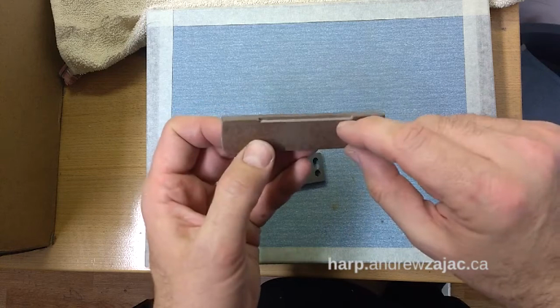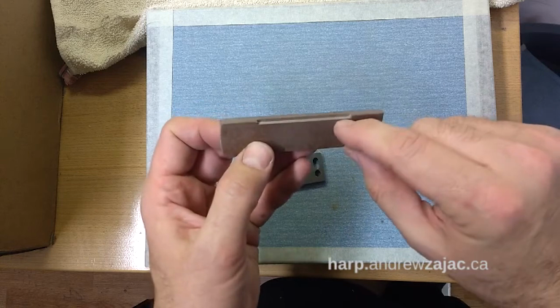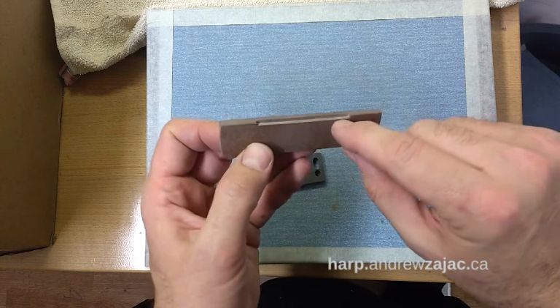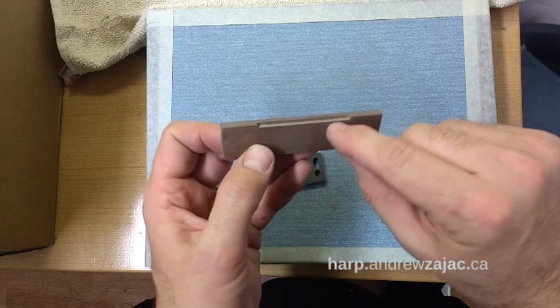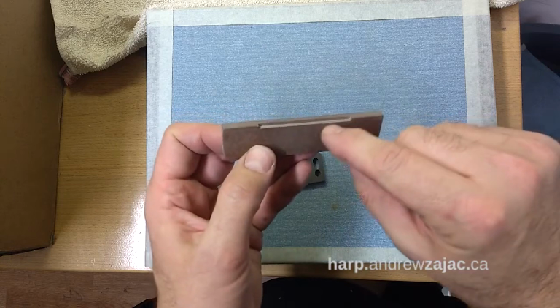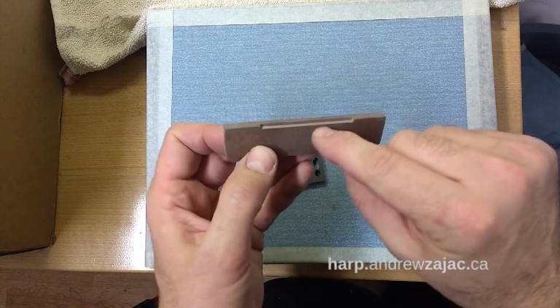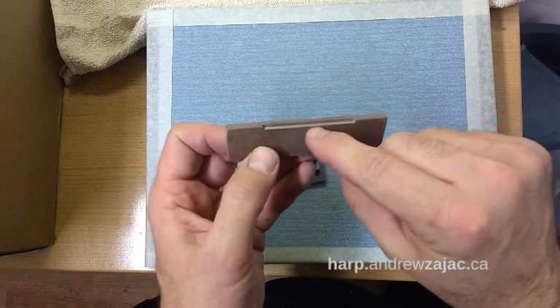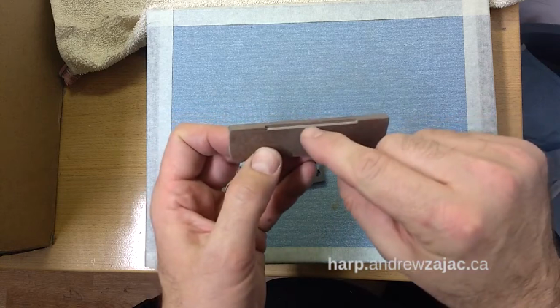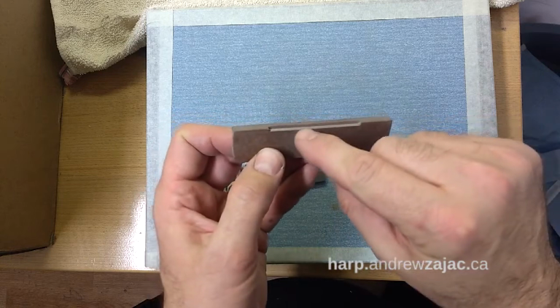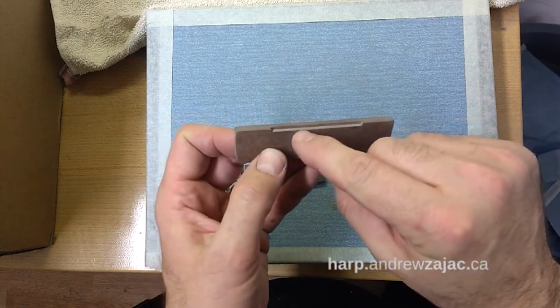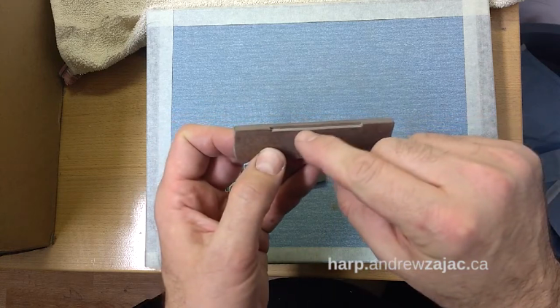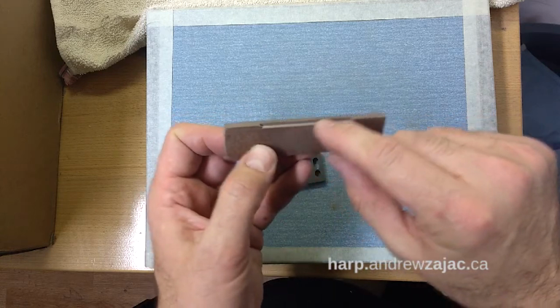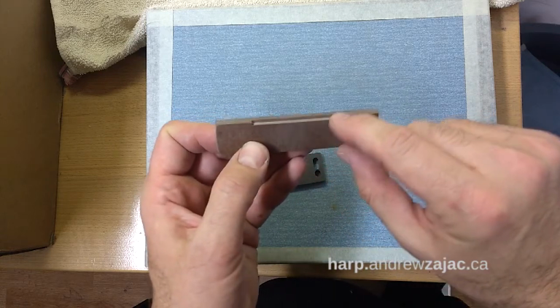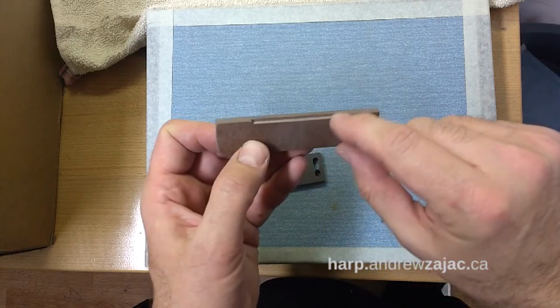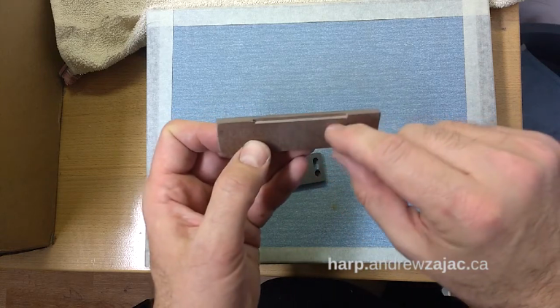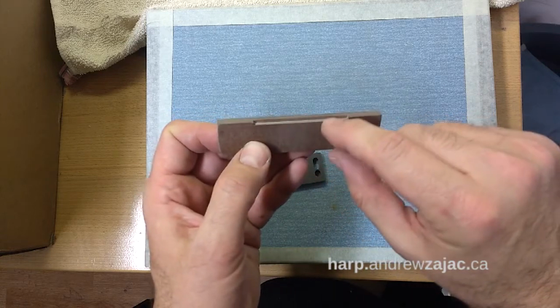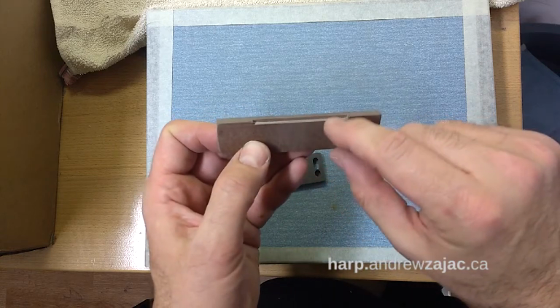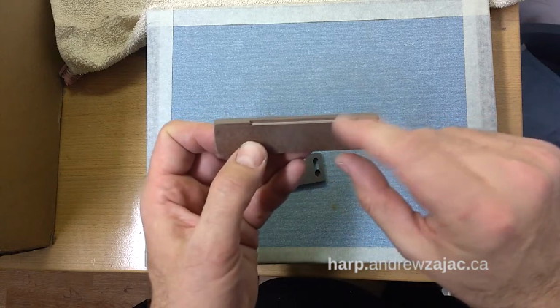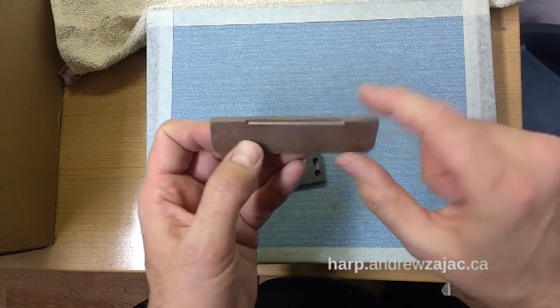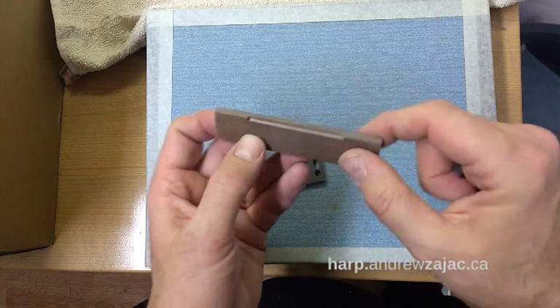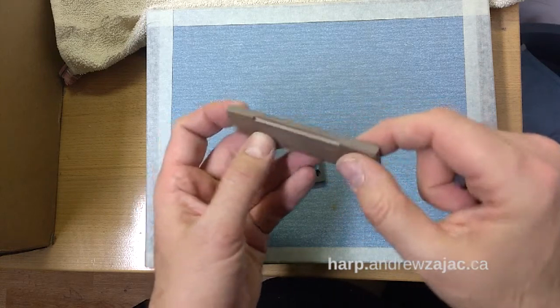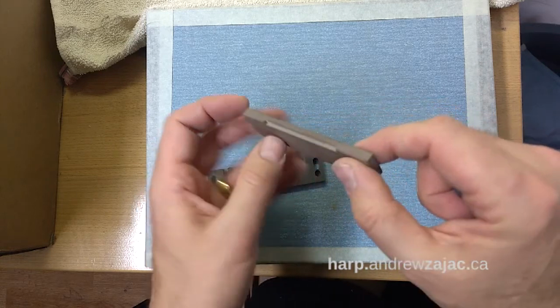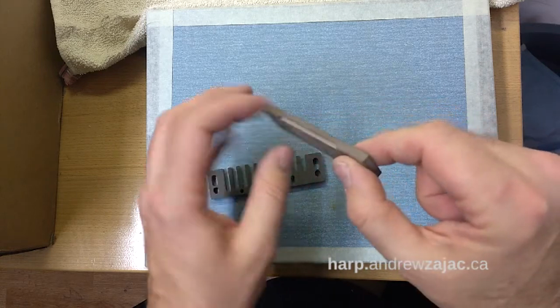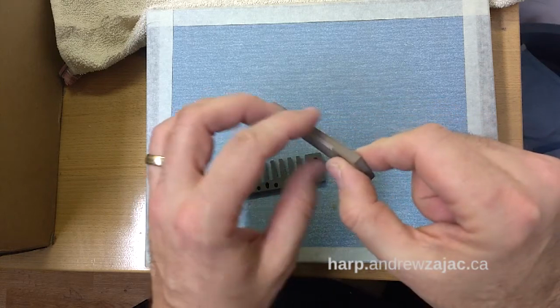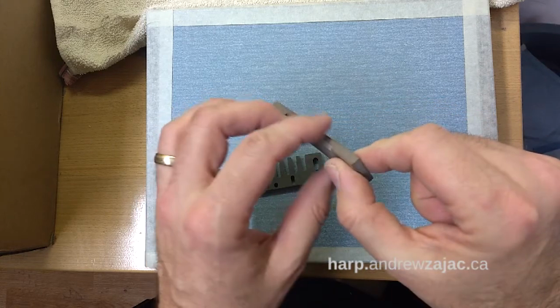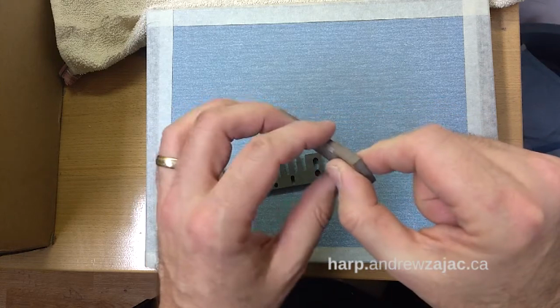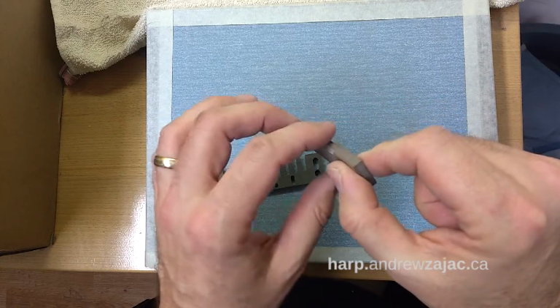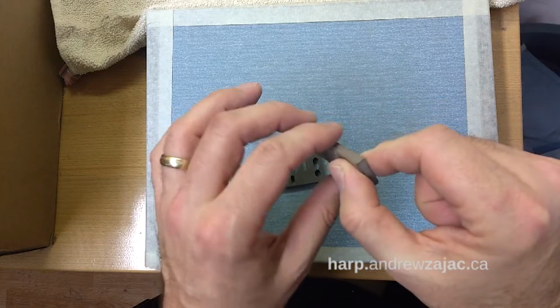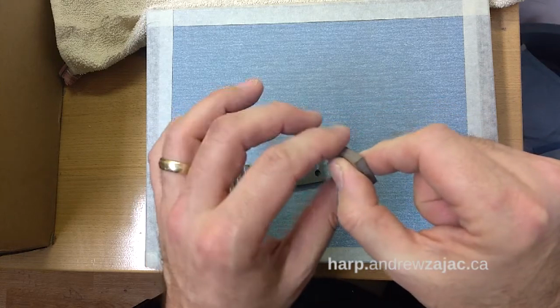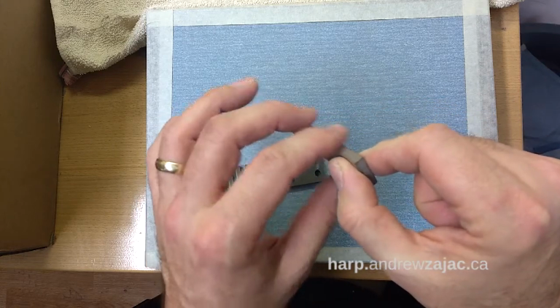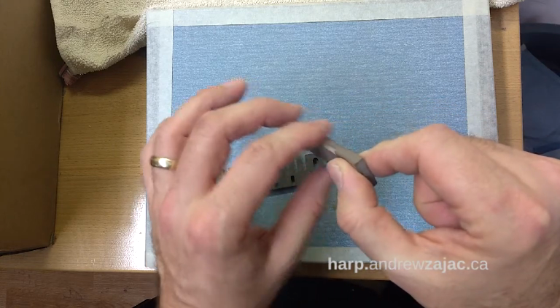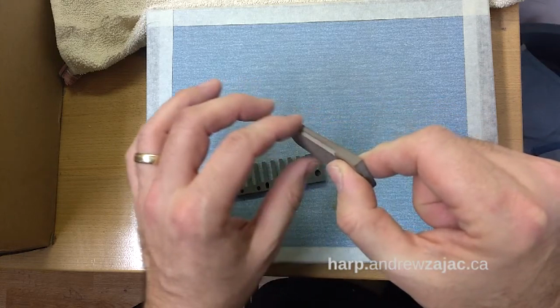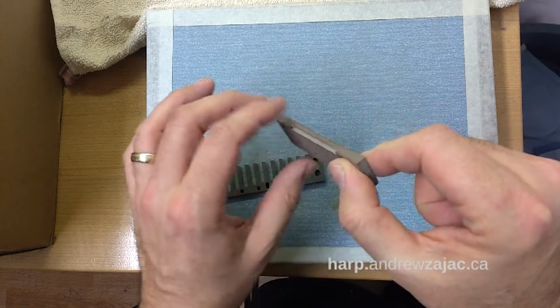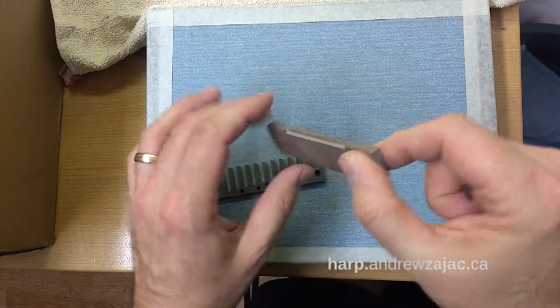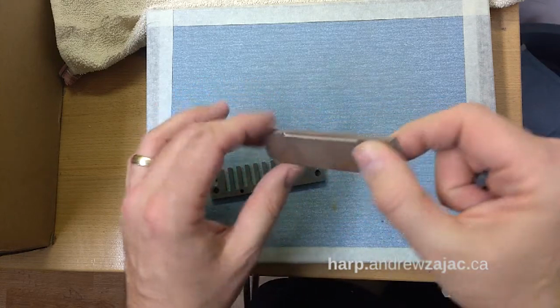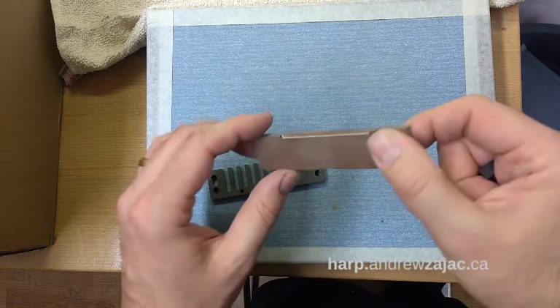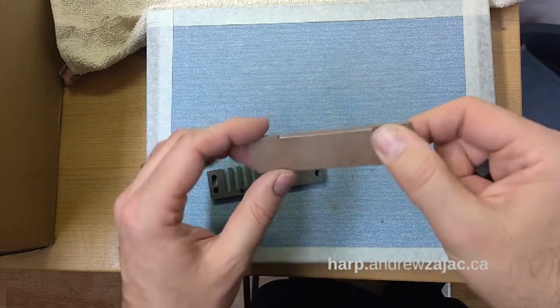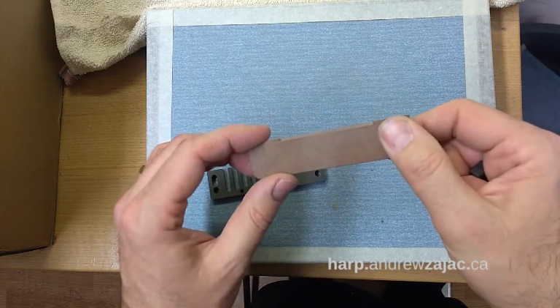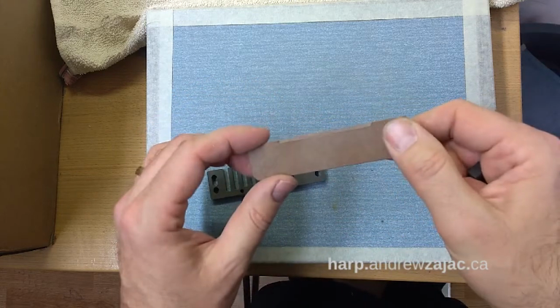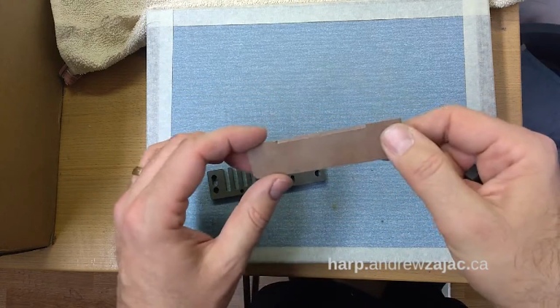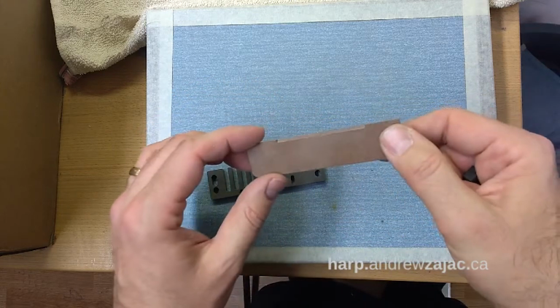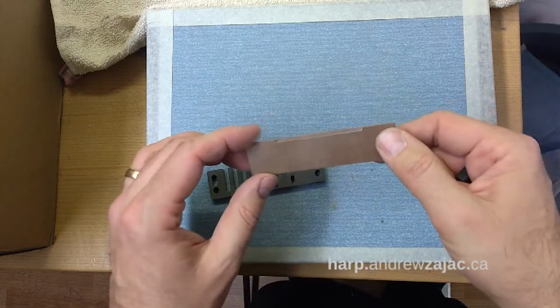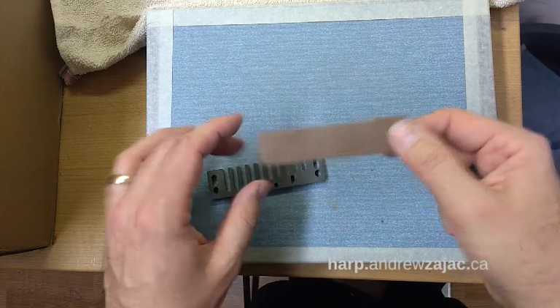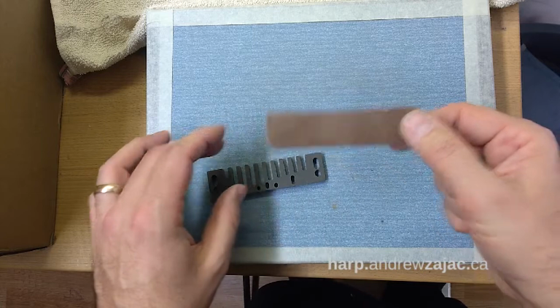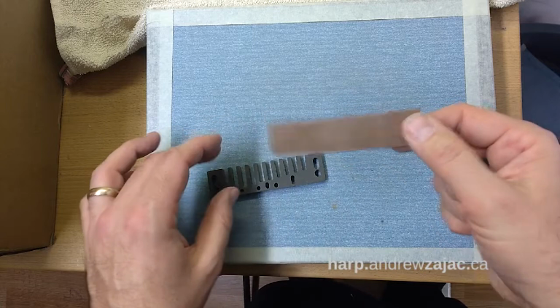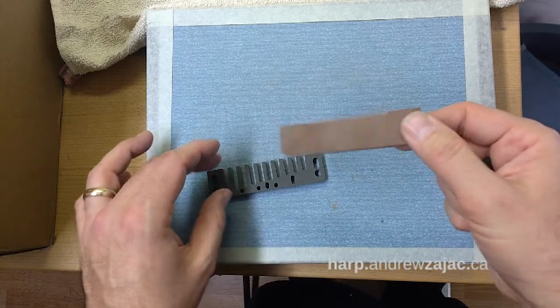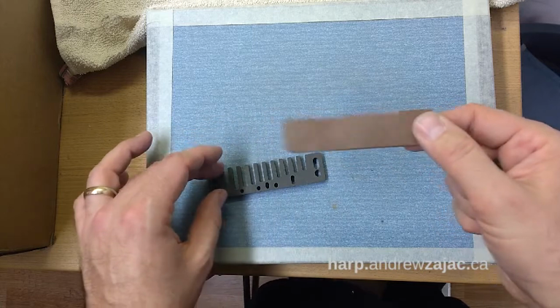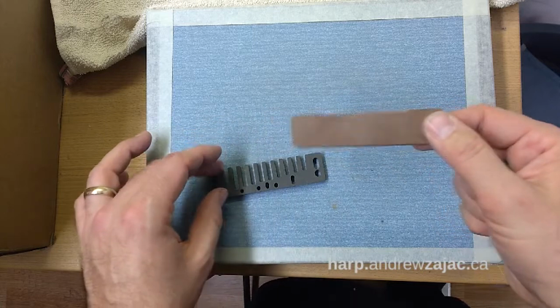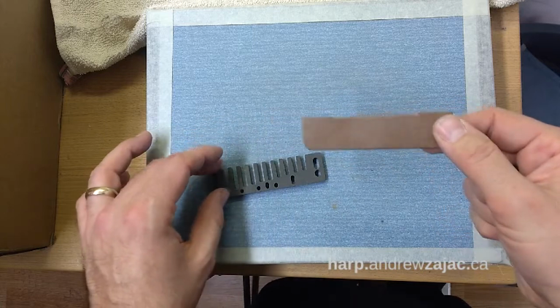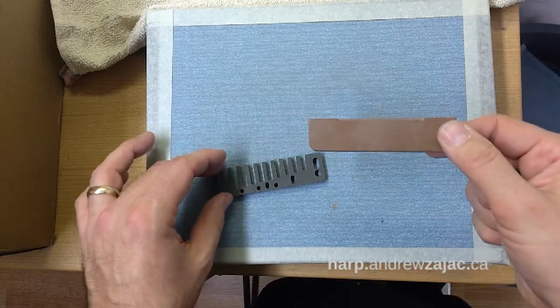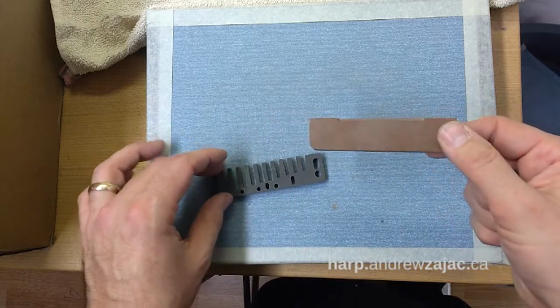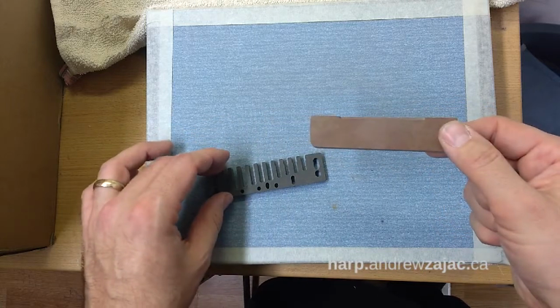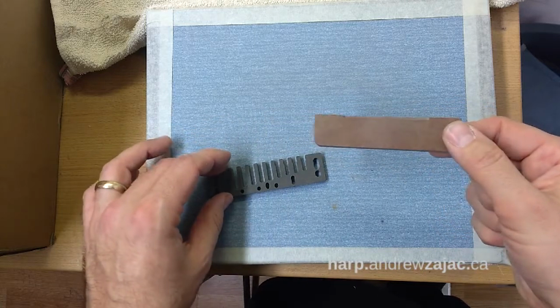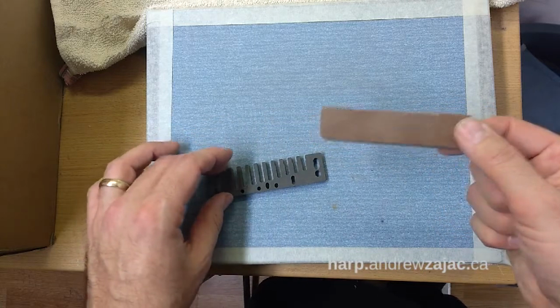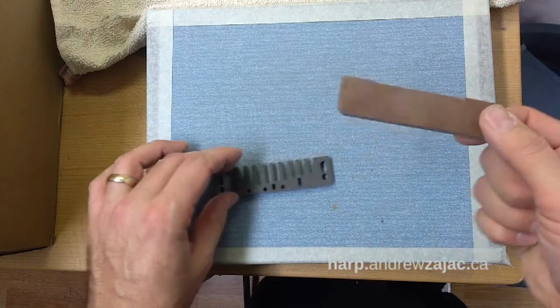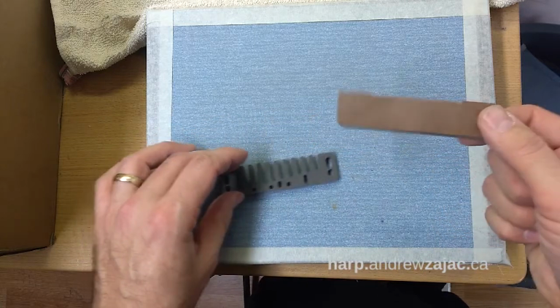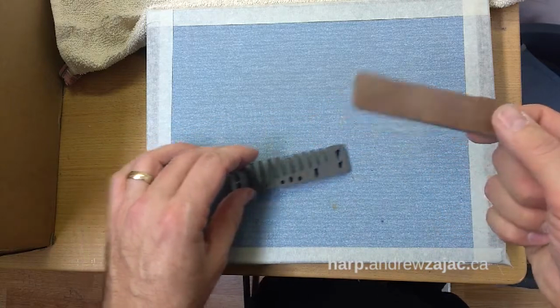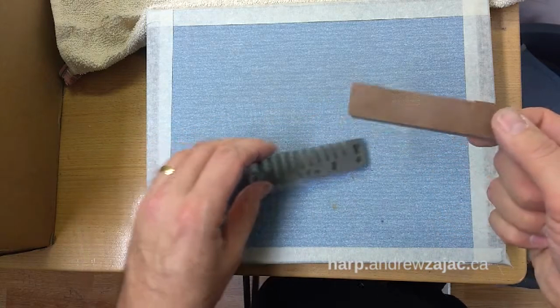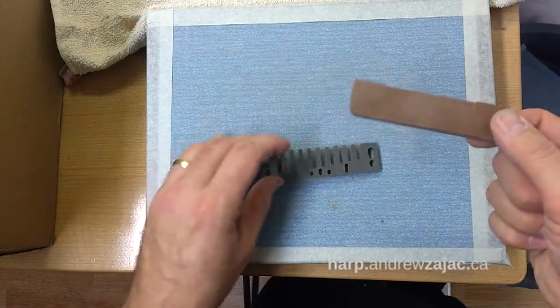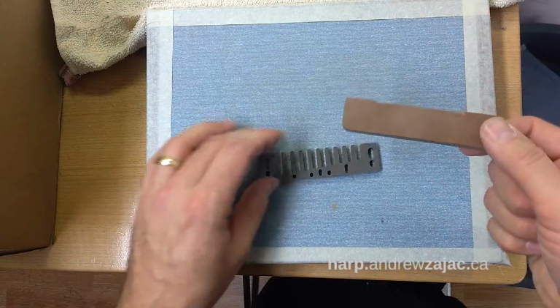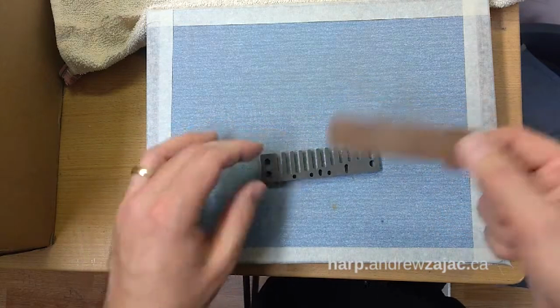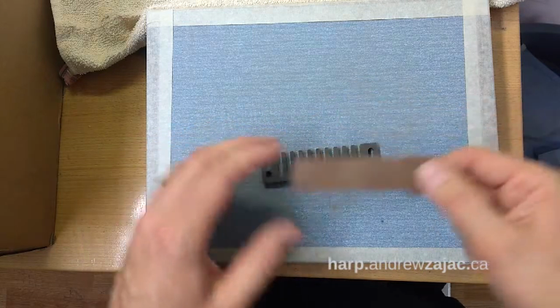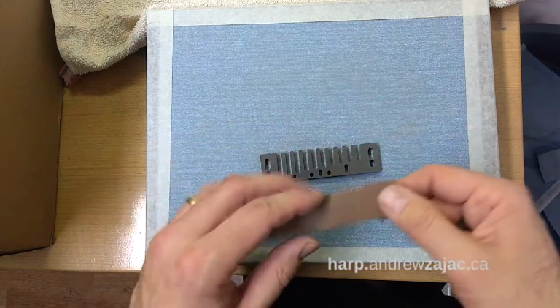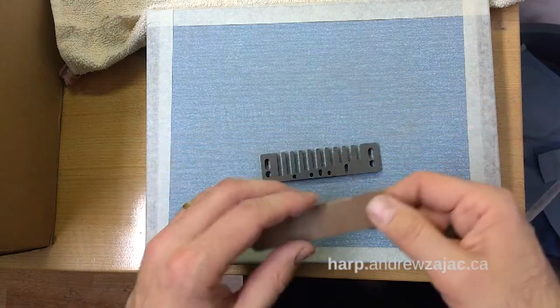There's a little groove here into which the reed can fit, so you can measure the flatness of a reed plate.